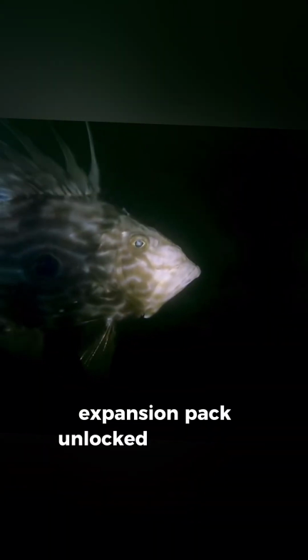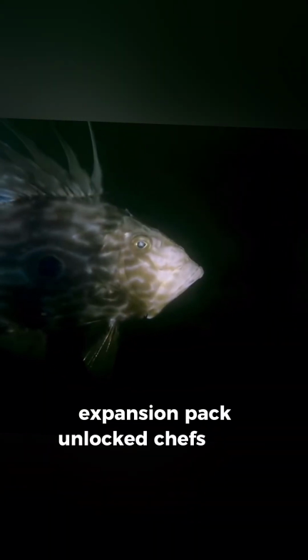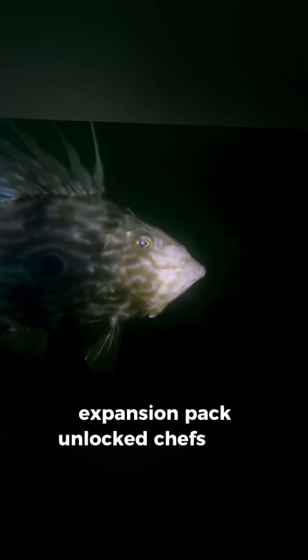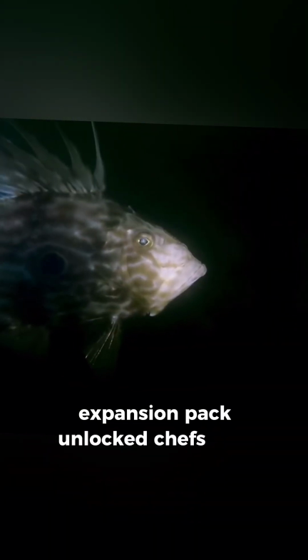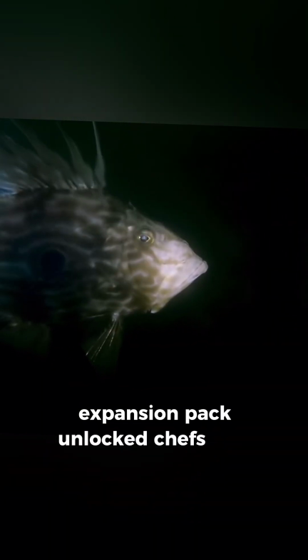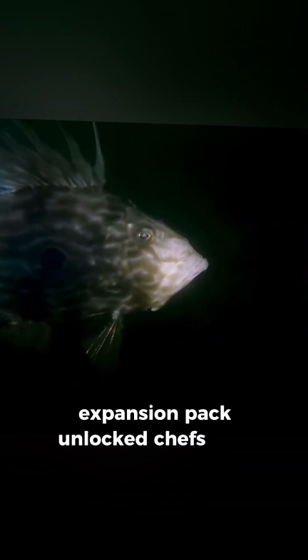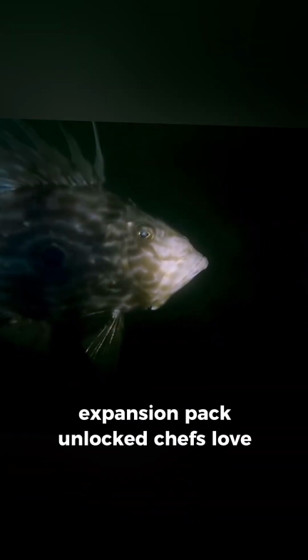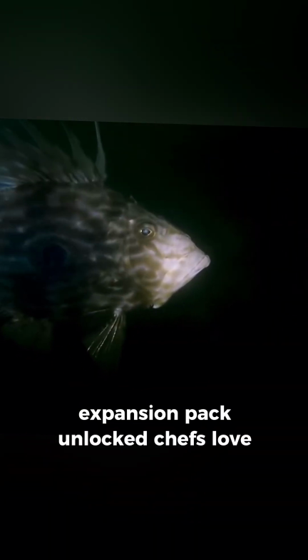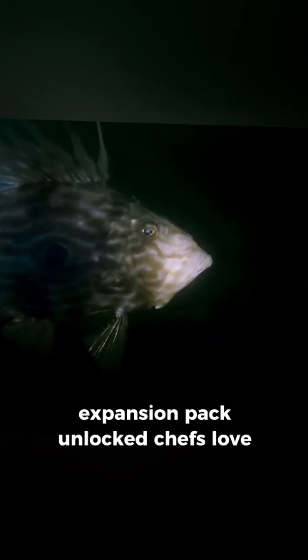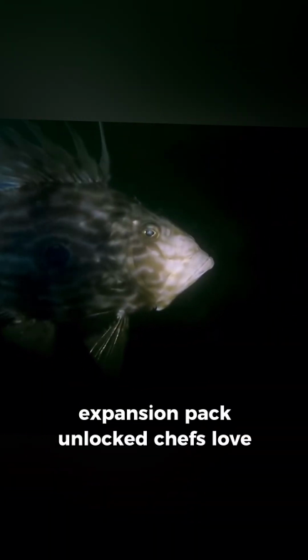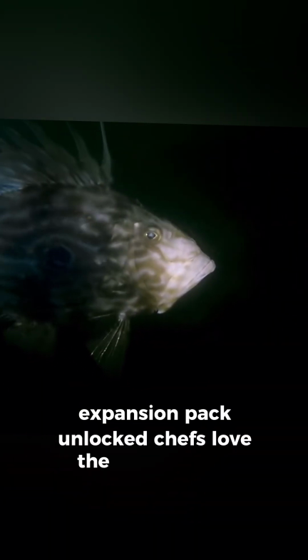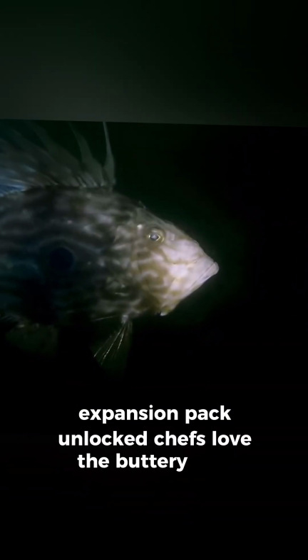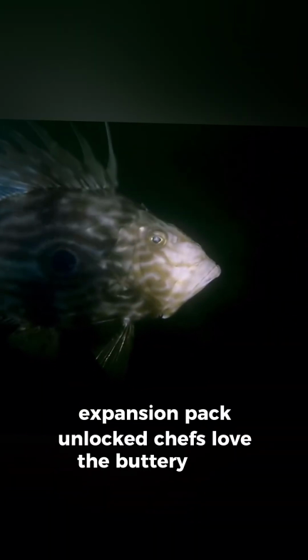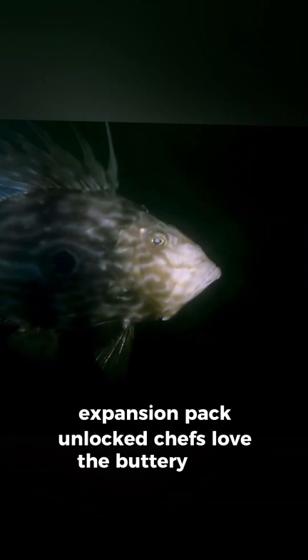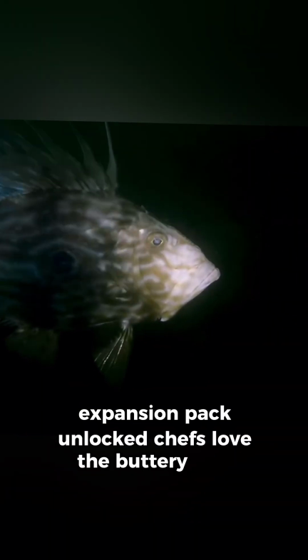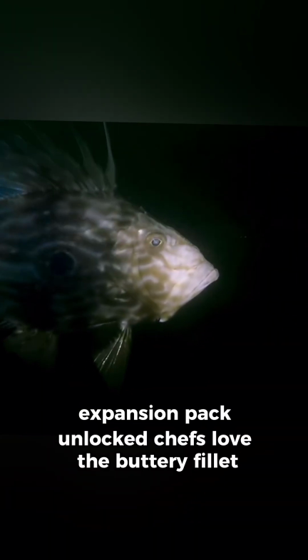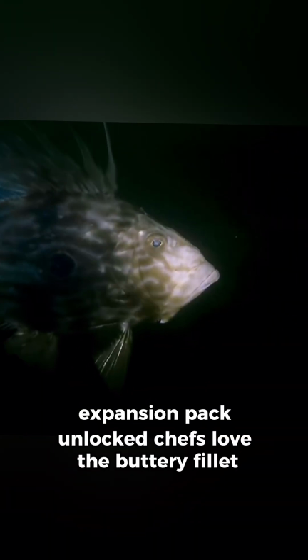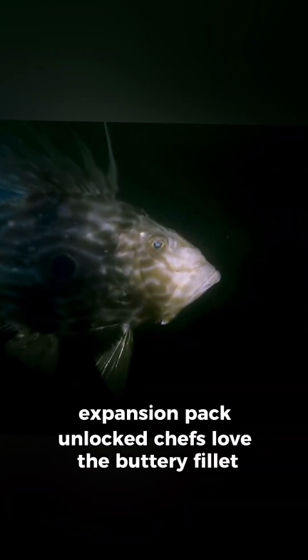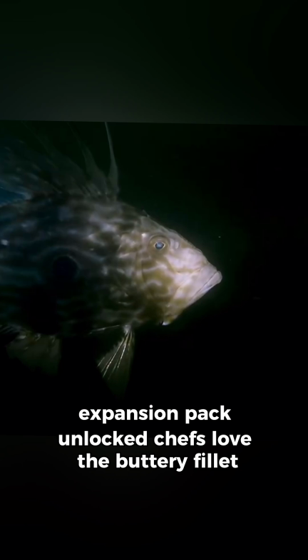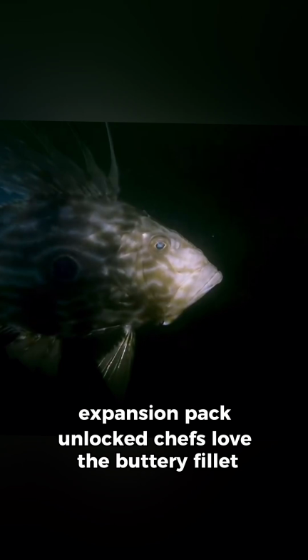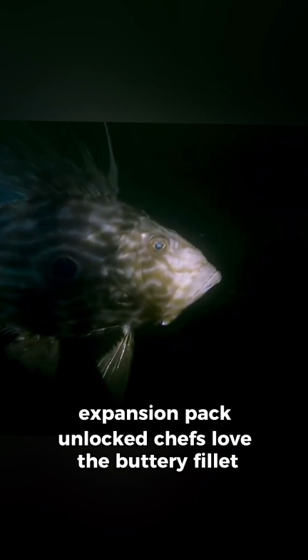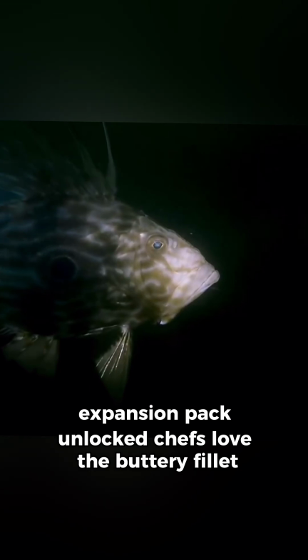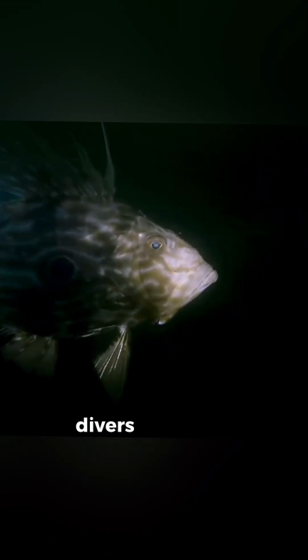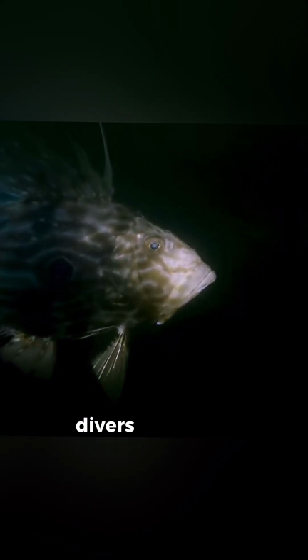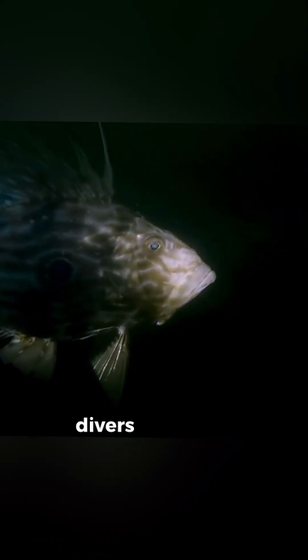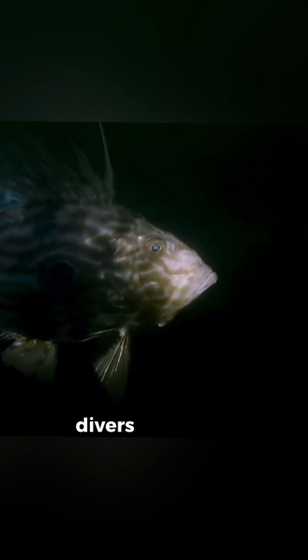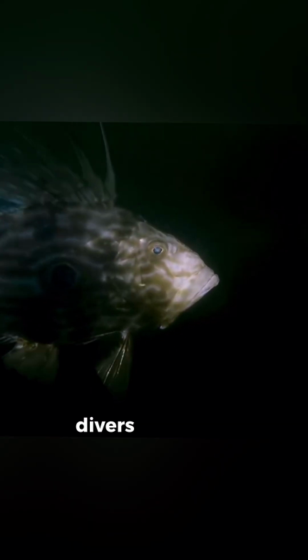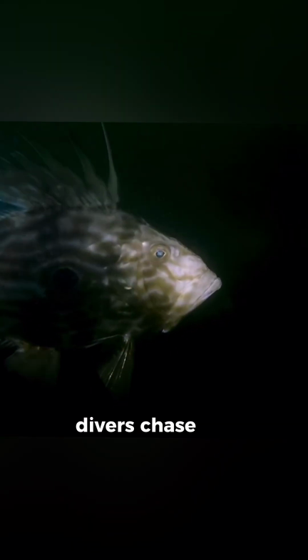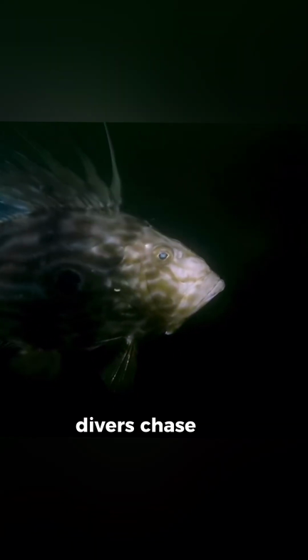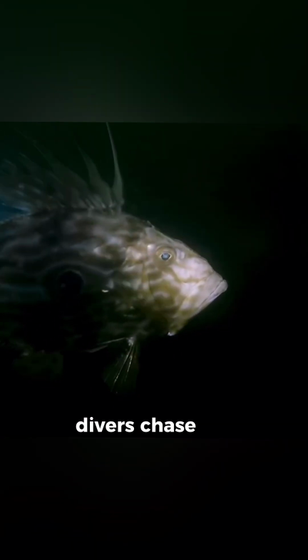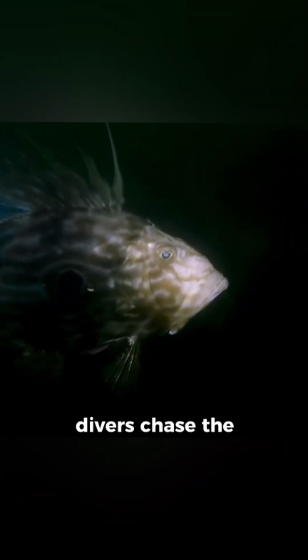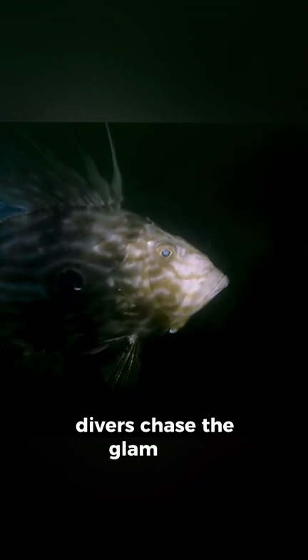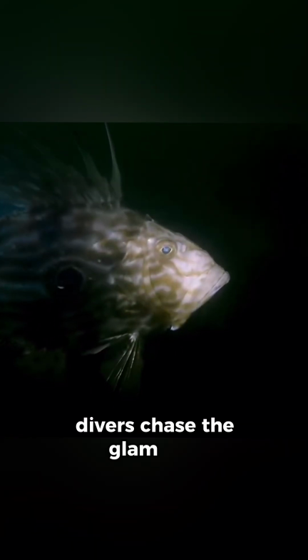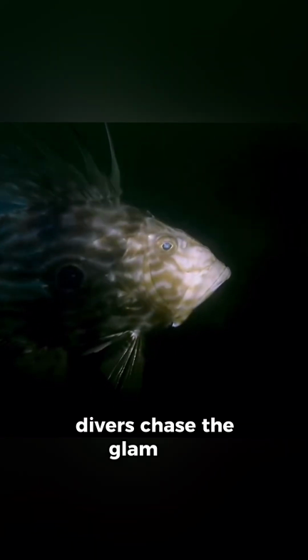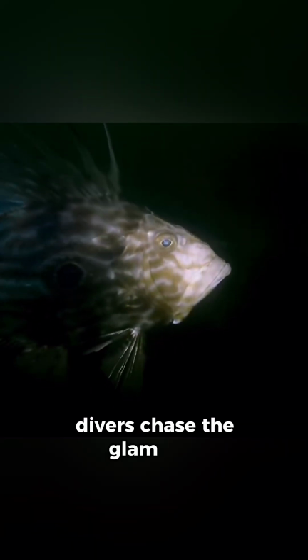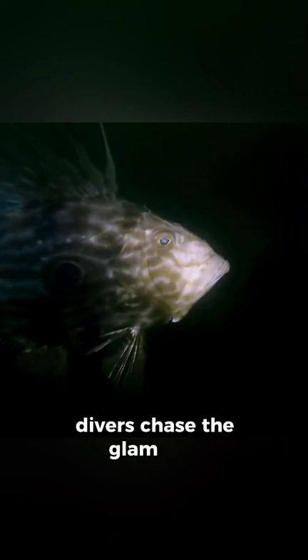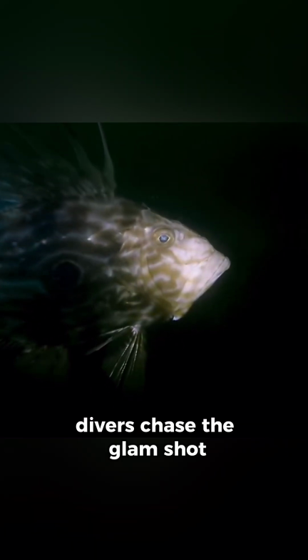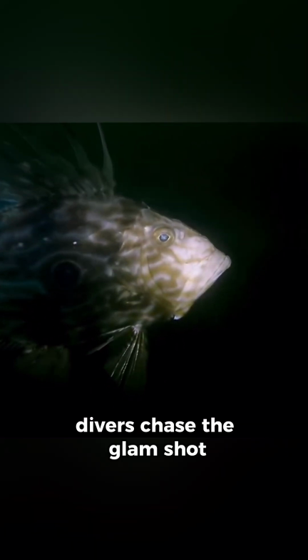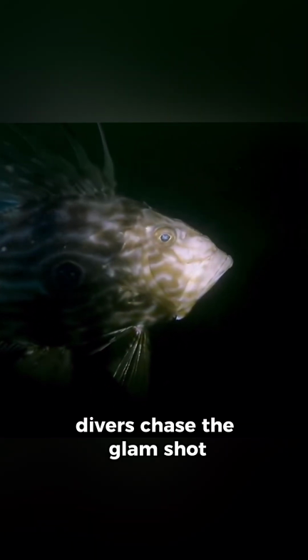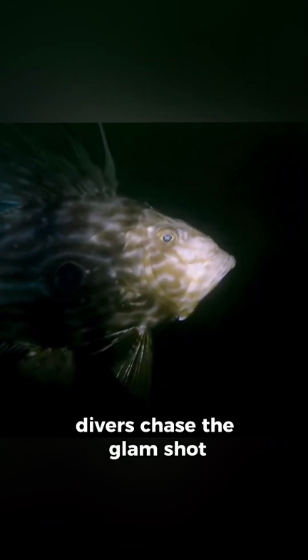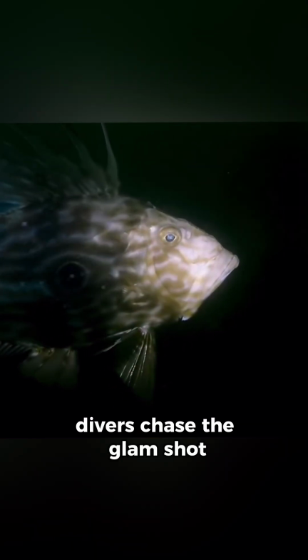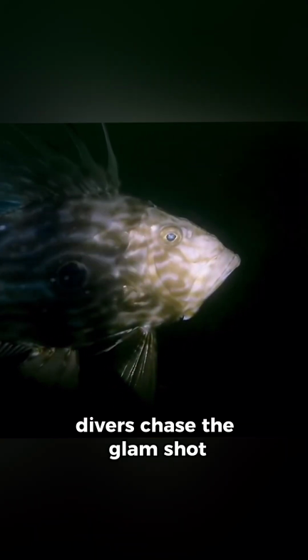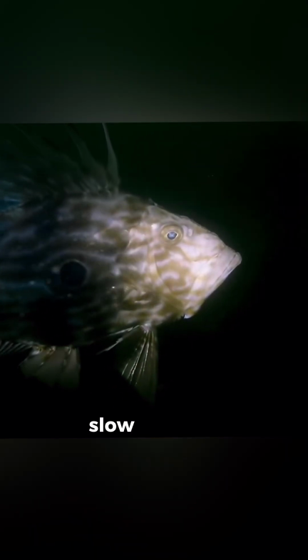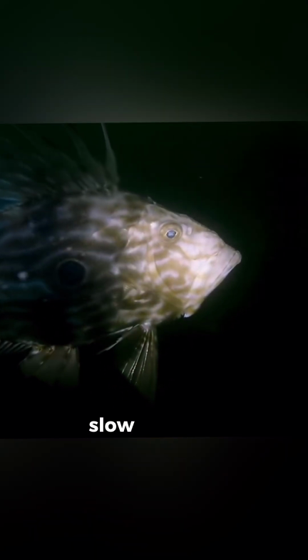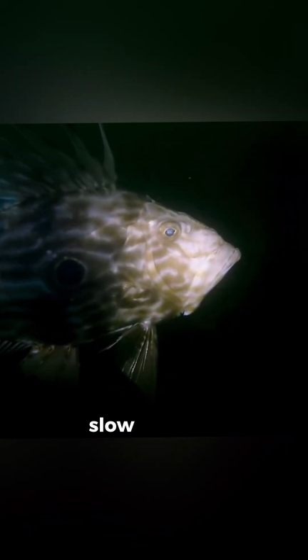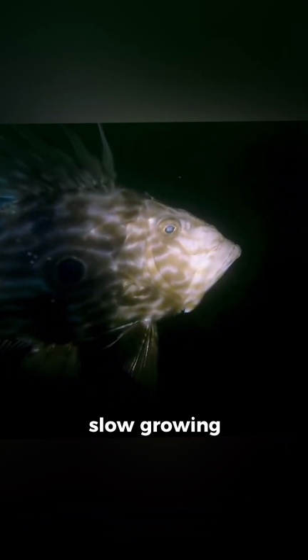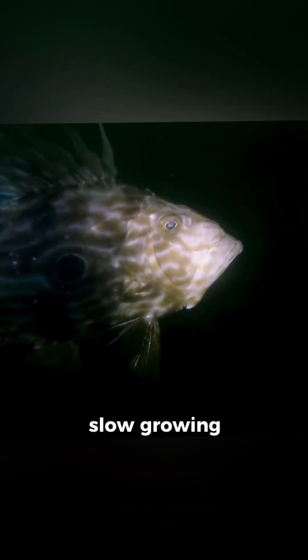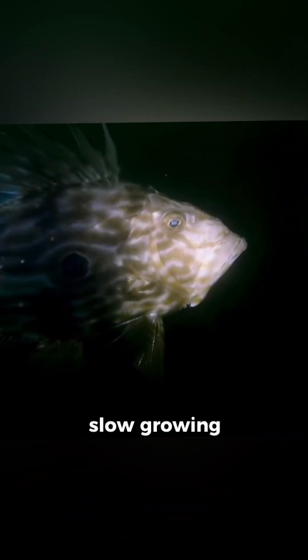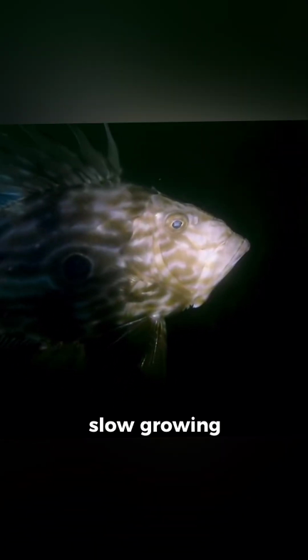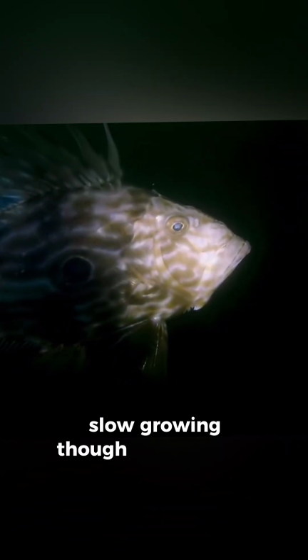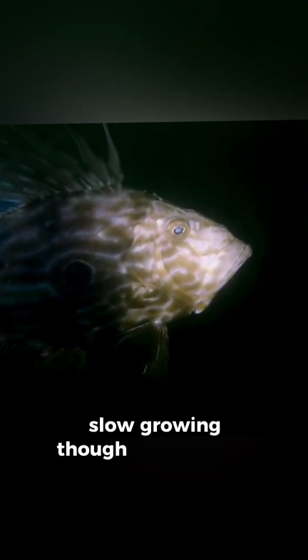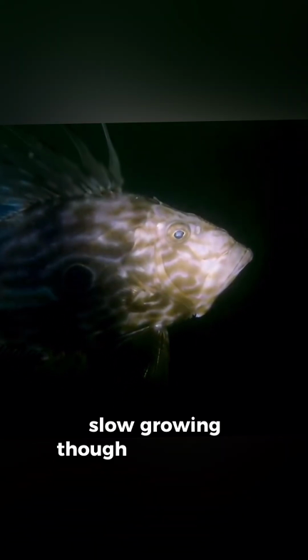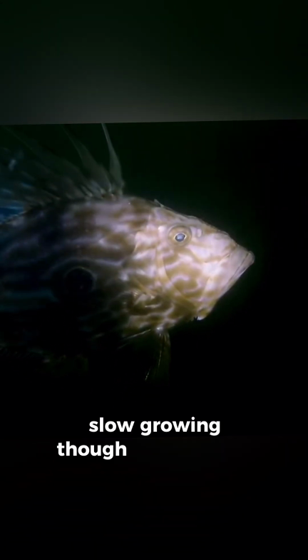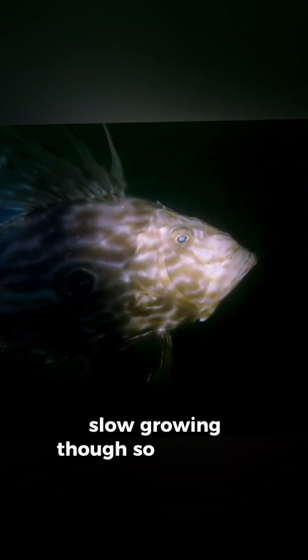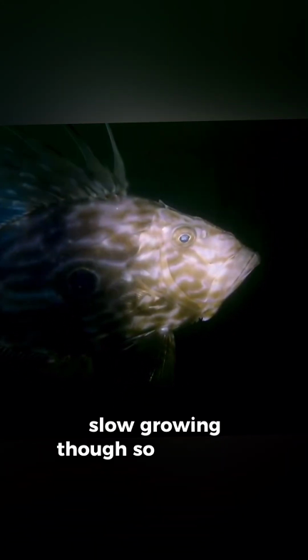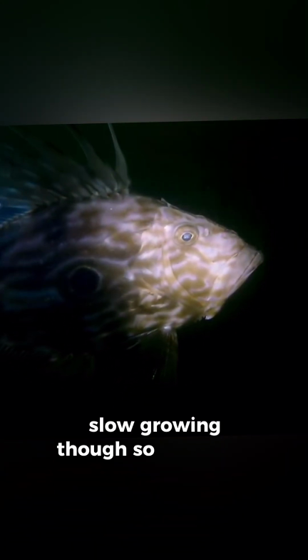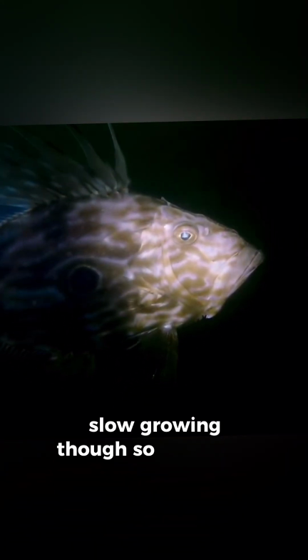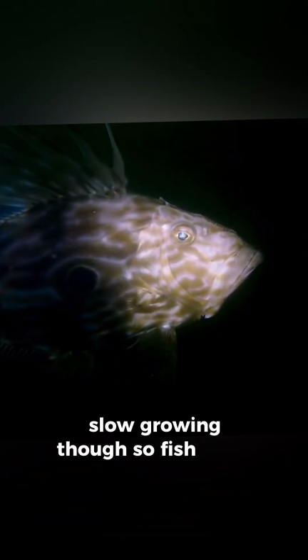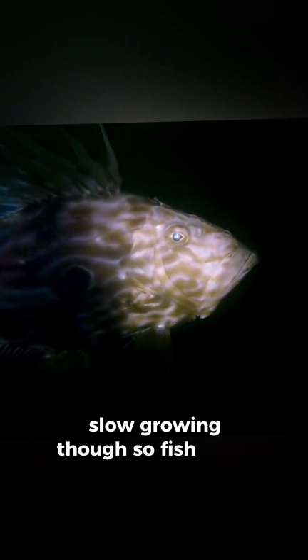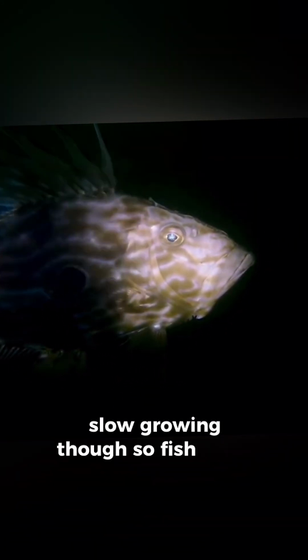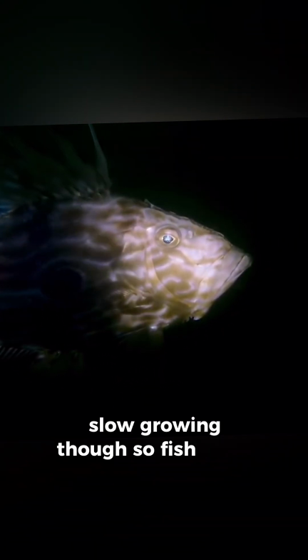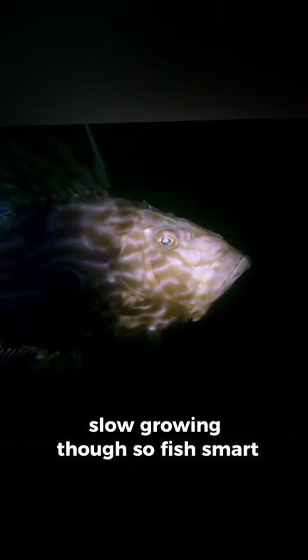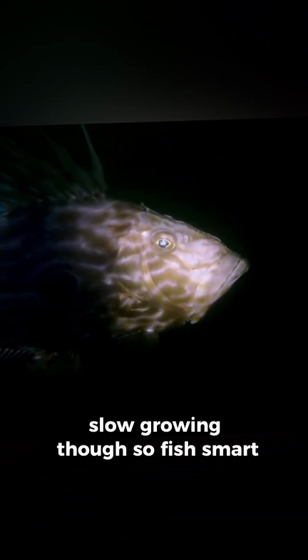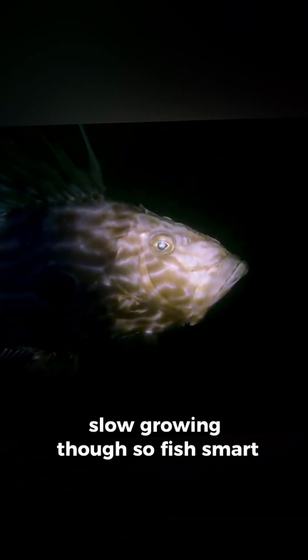Chefs love the buttery fillet. Divers chase the glam shot. Slow growing though, so fish smart.